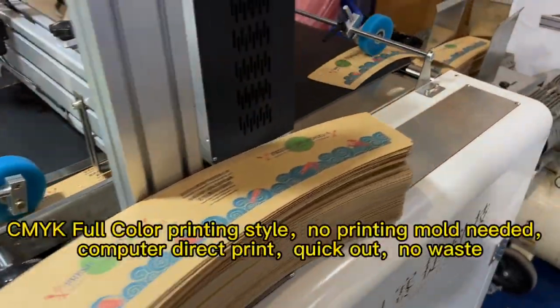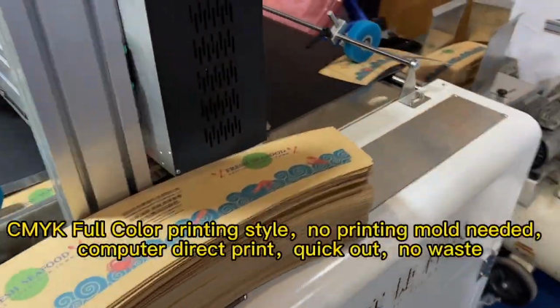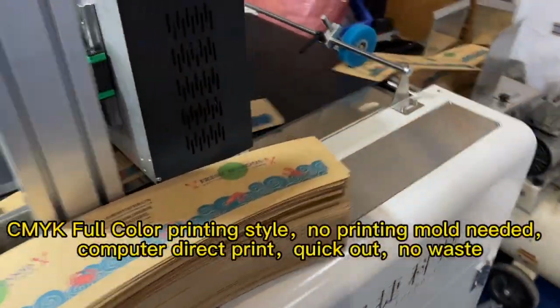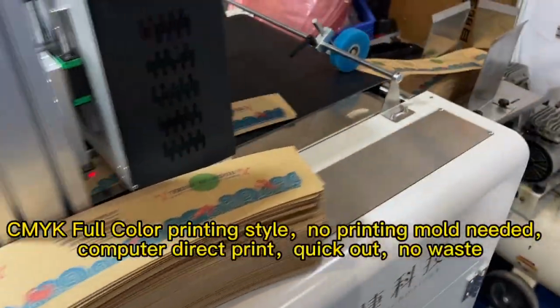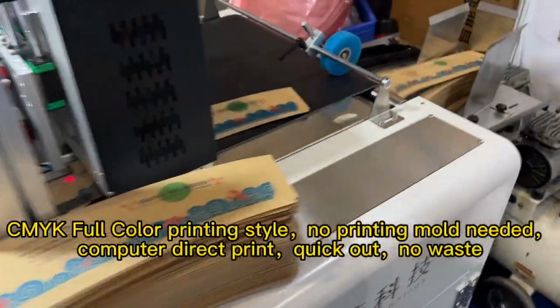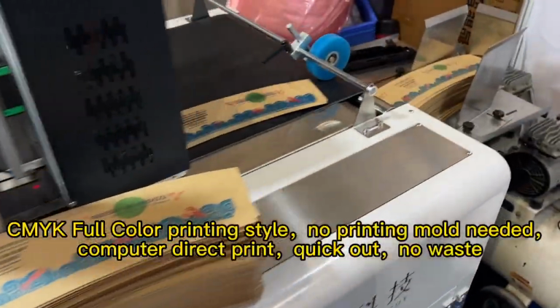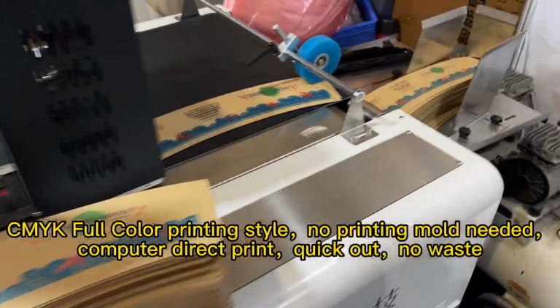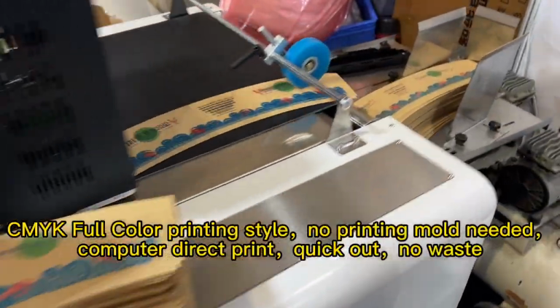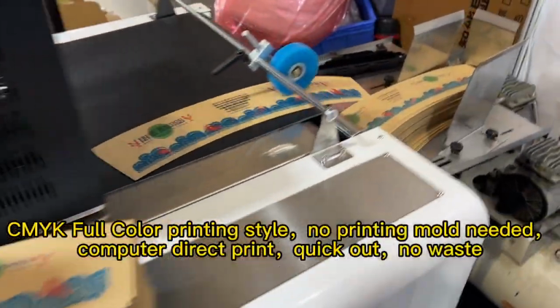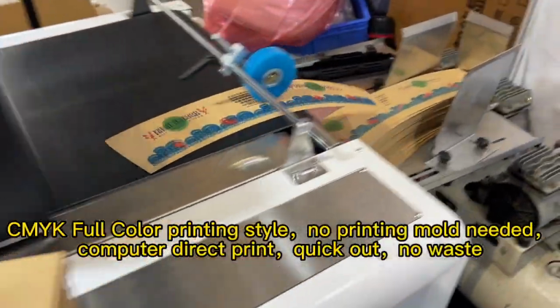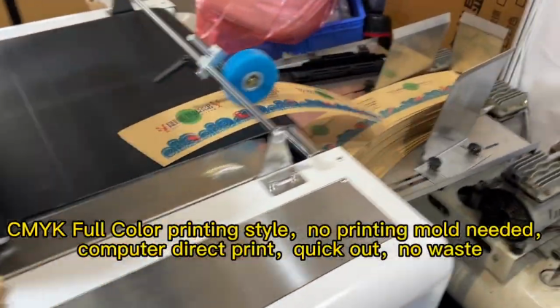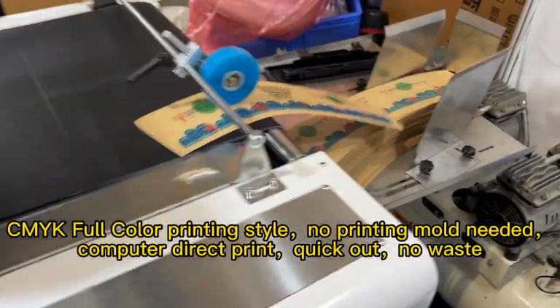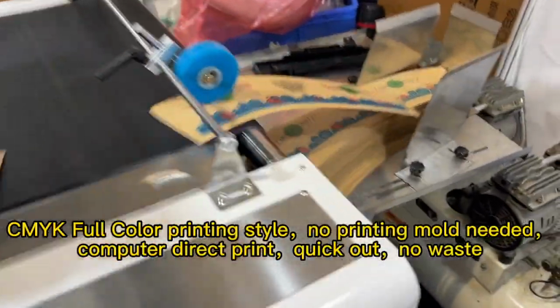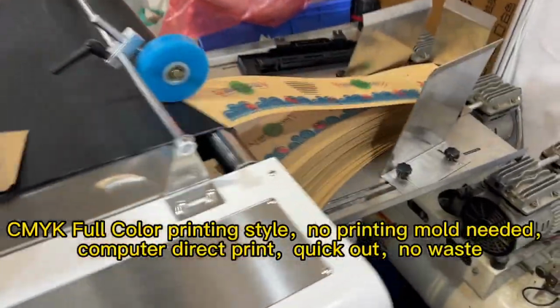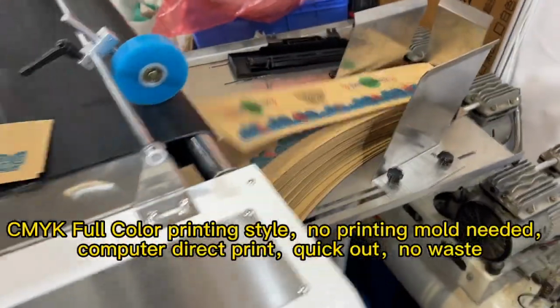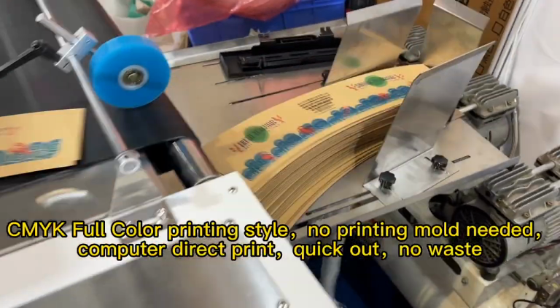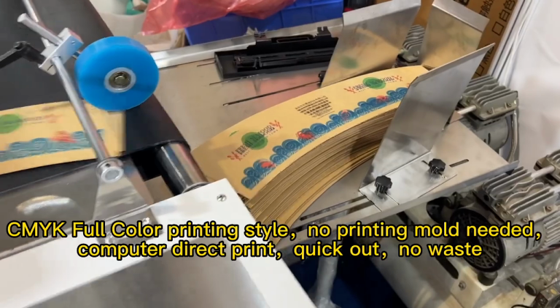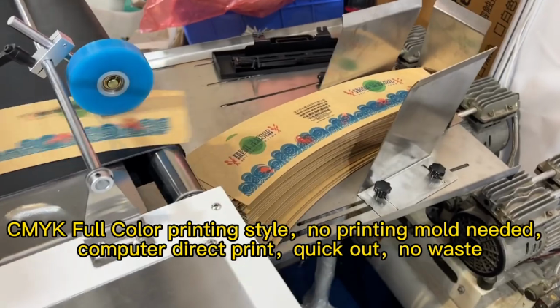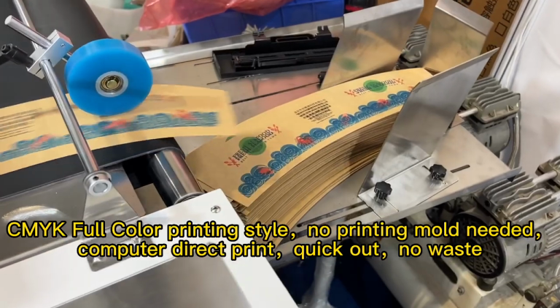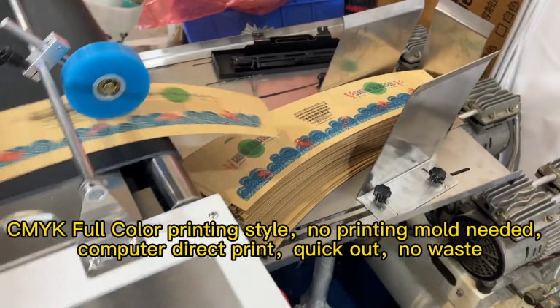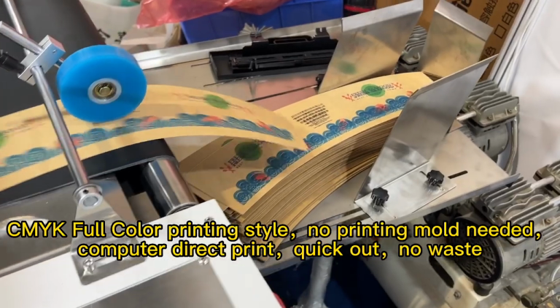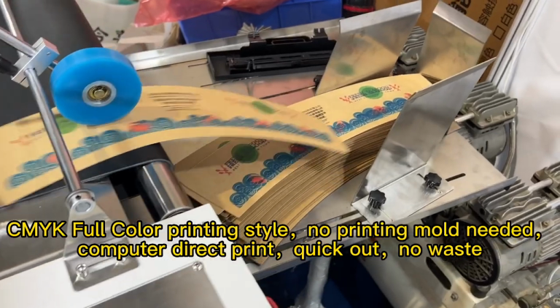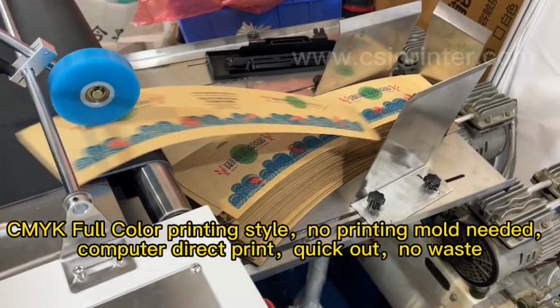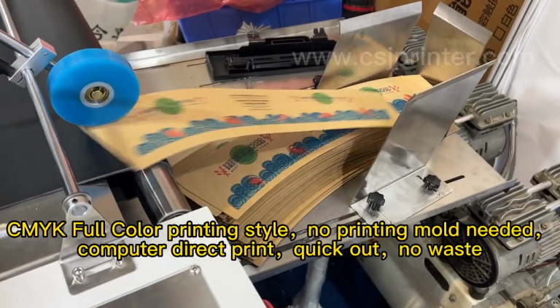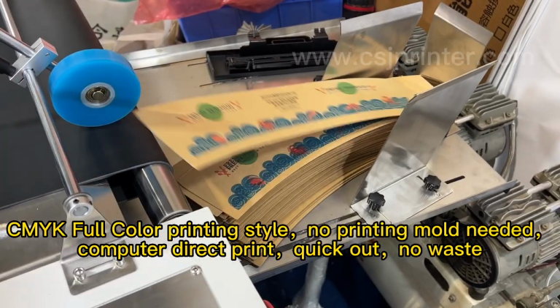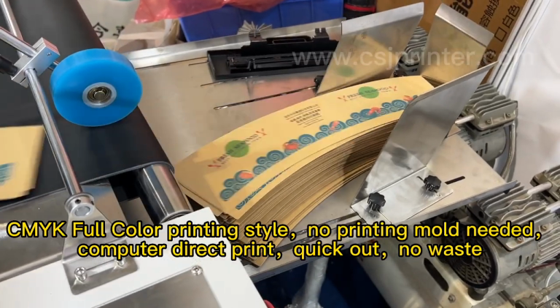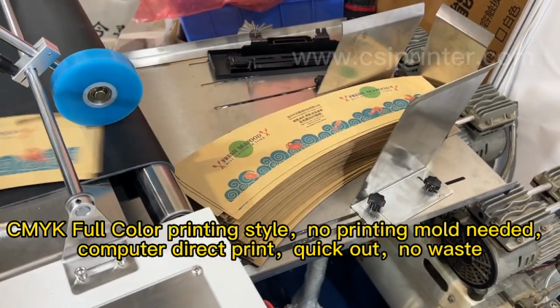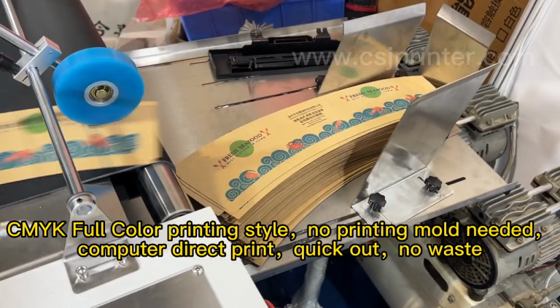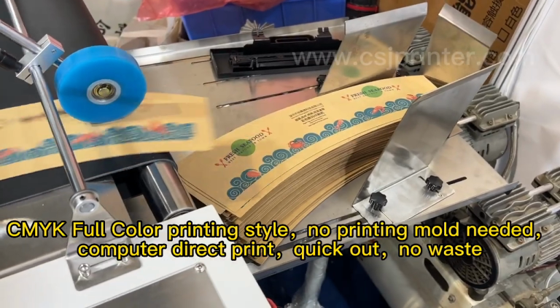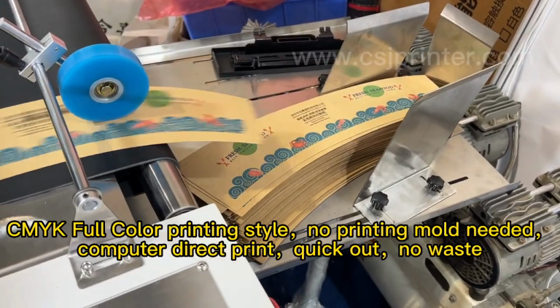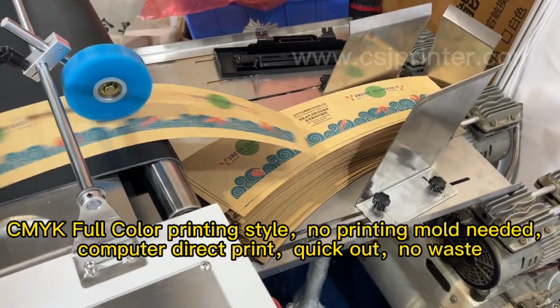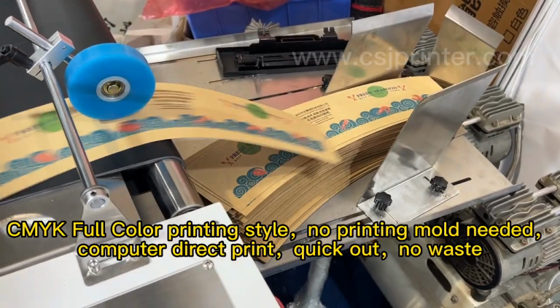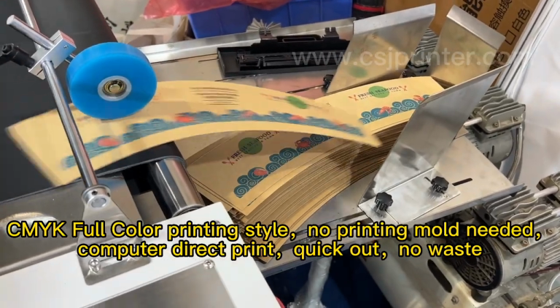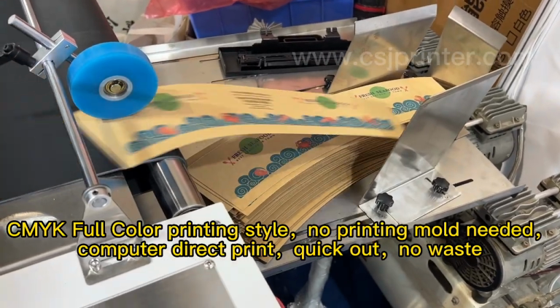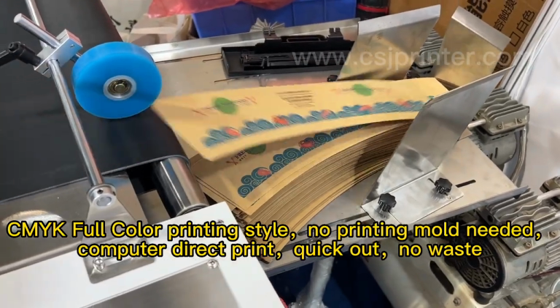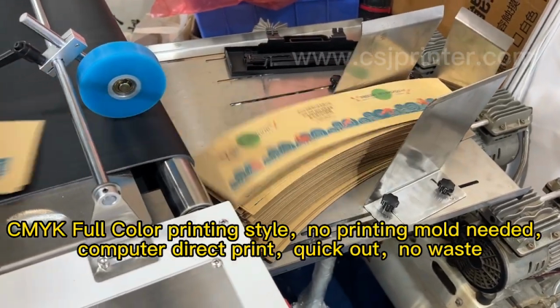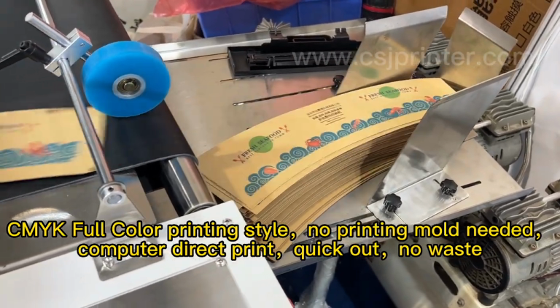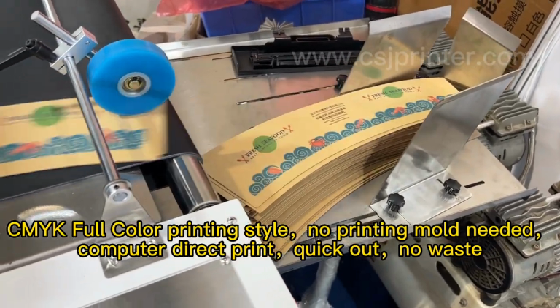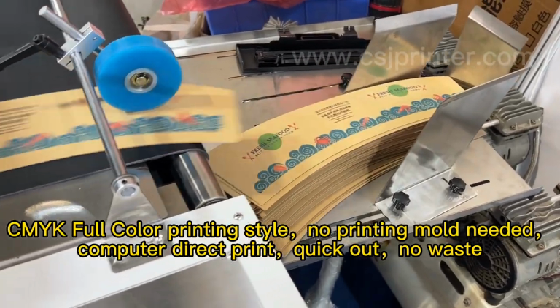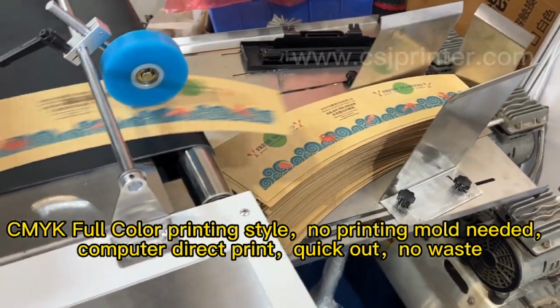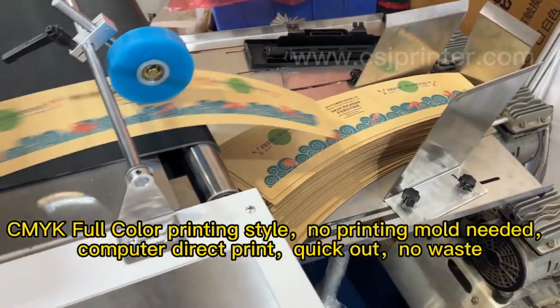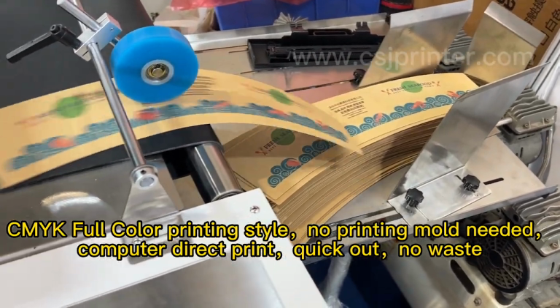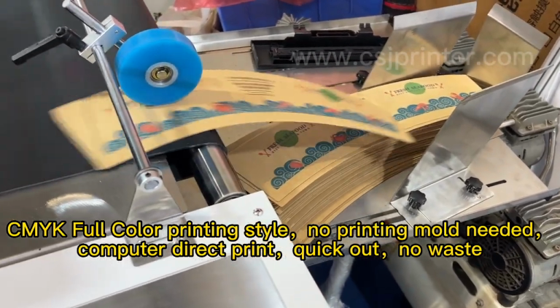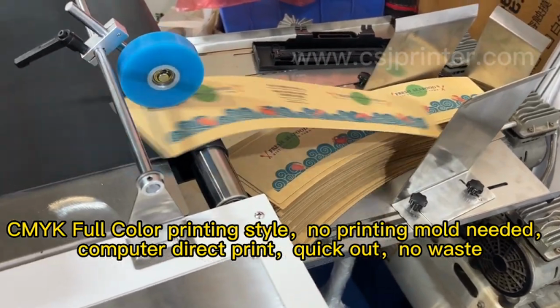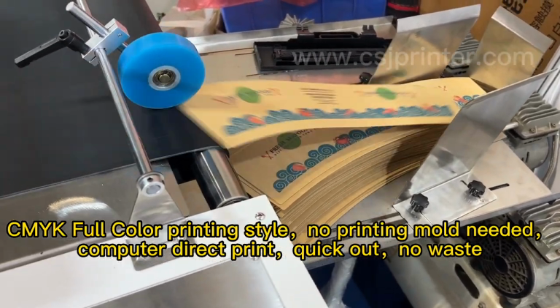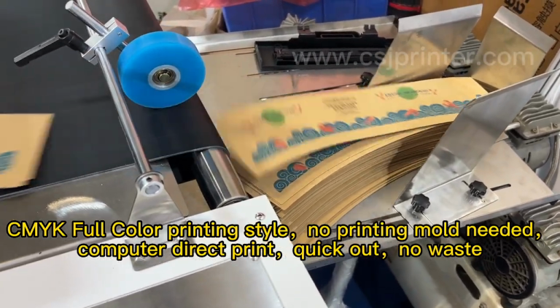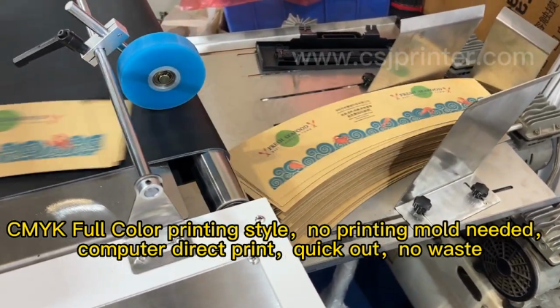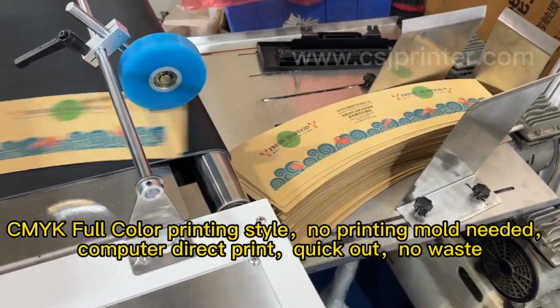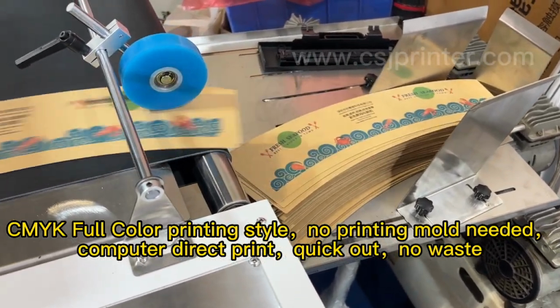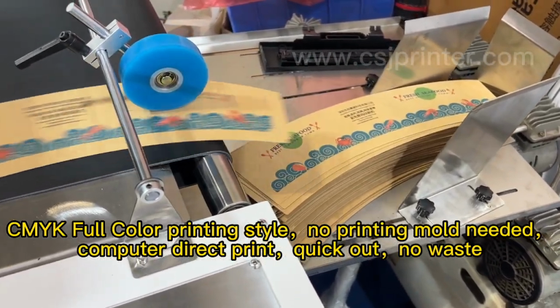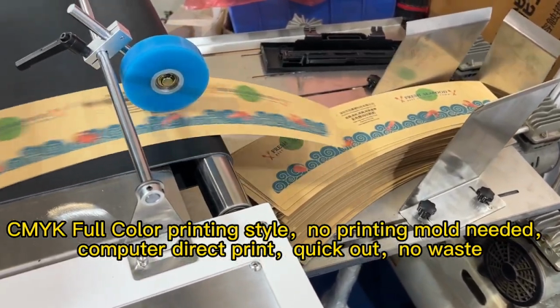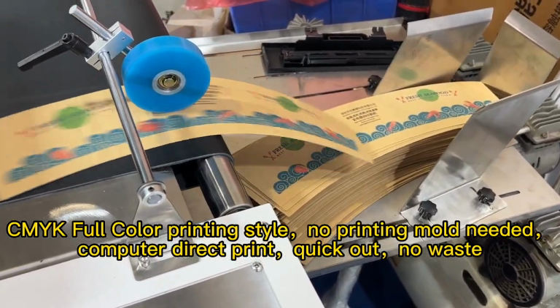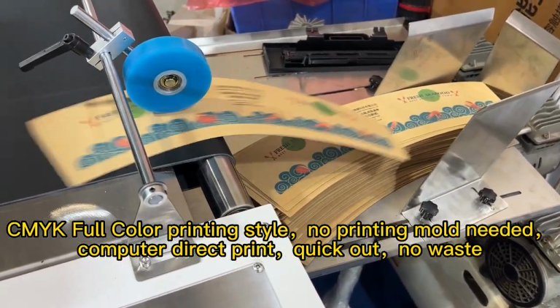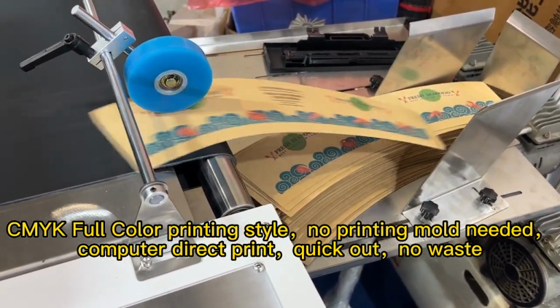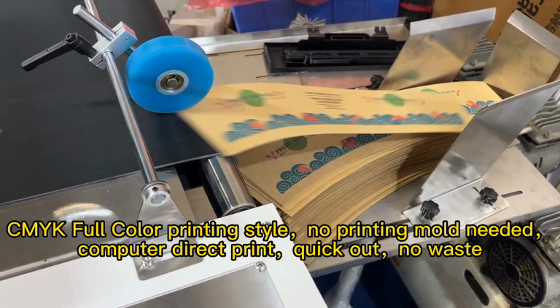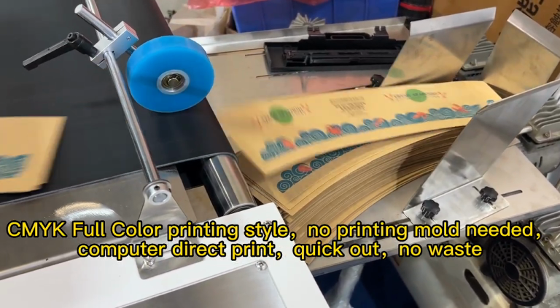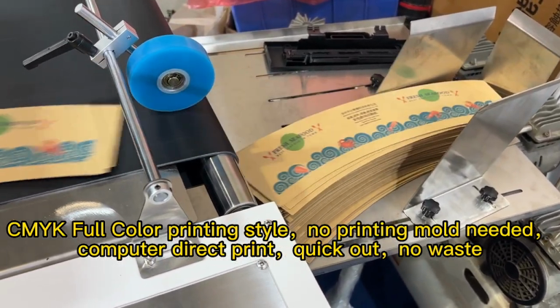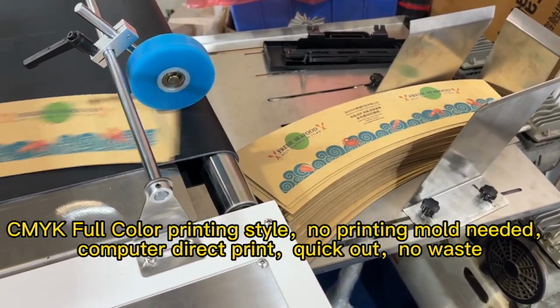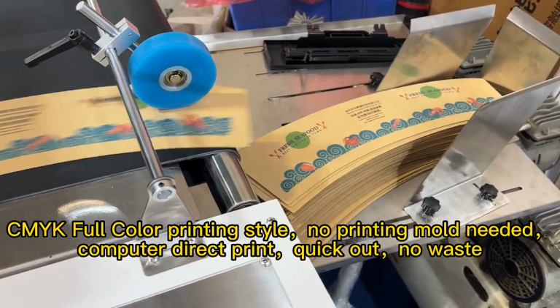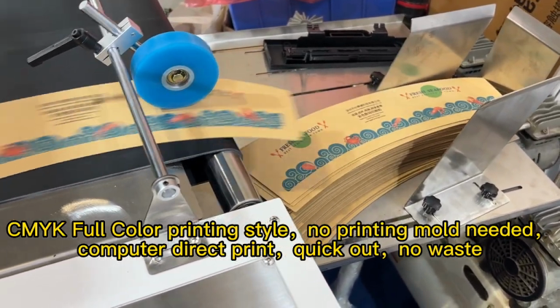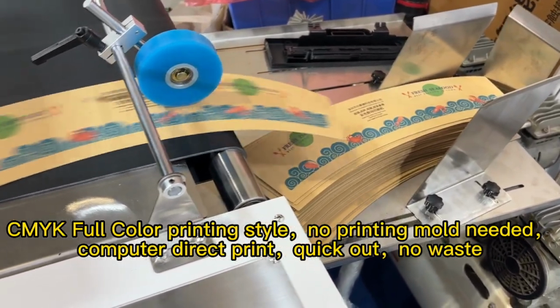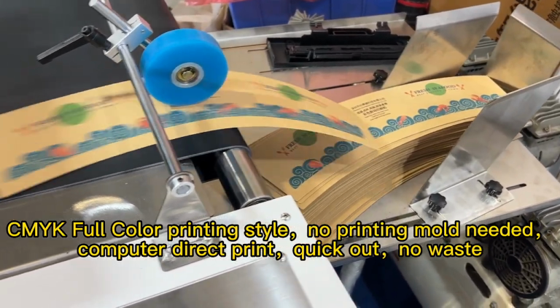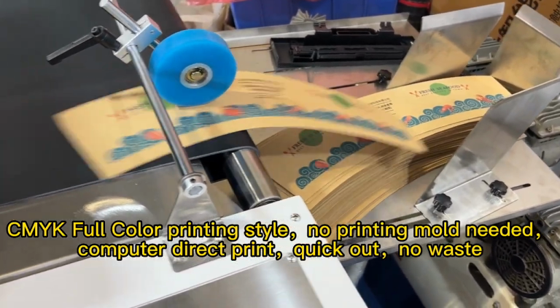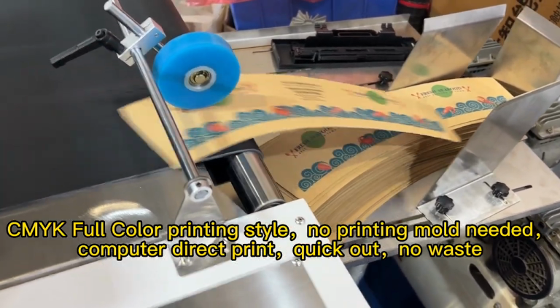CMYK color printing style, no printing plate needed, computer direct print, quick output, no waste.